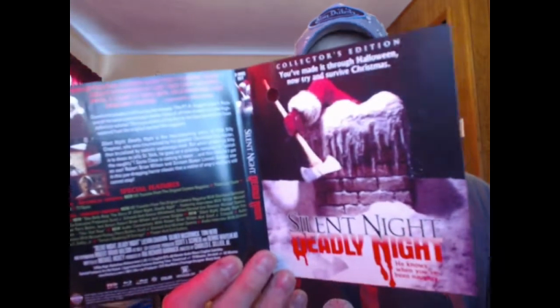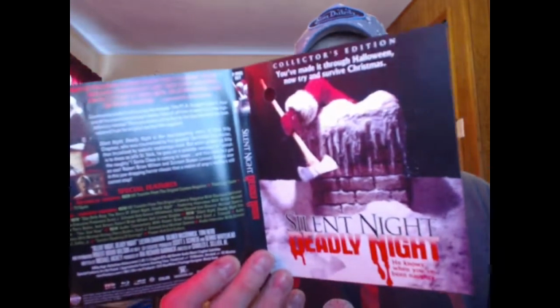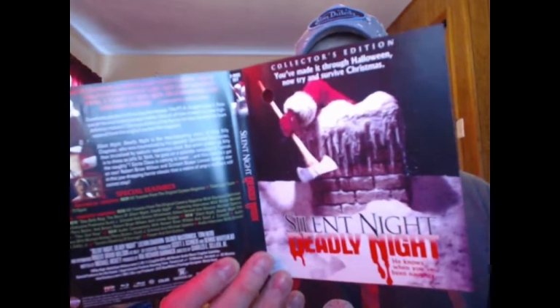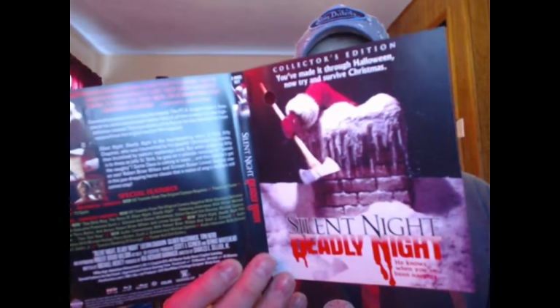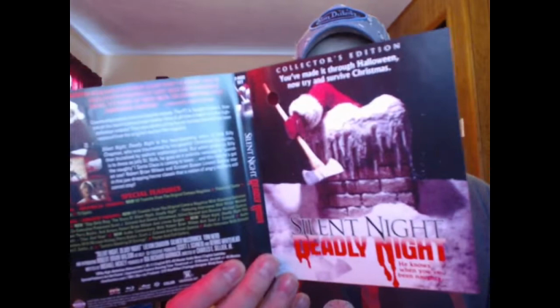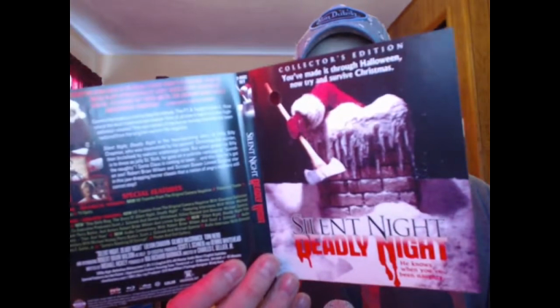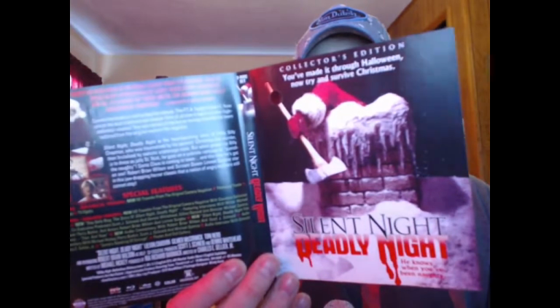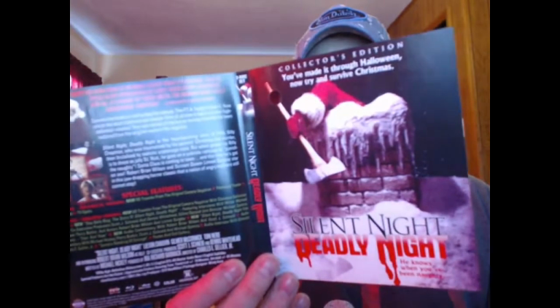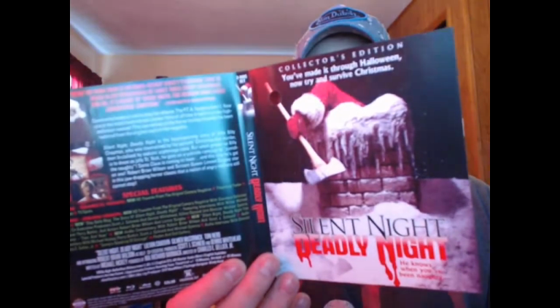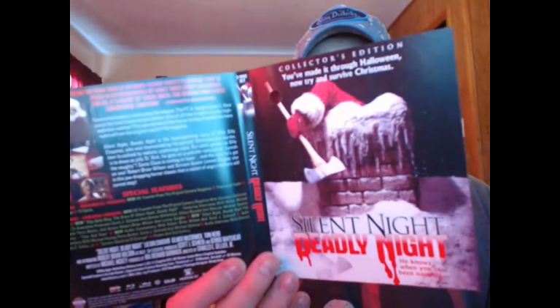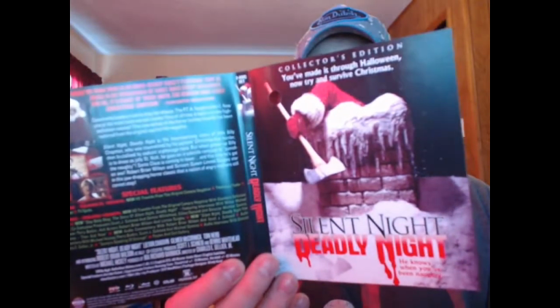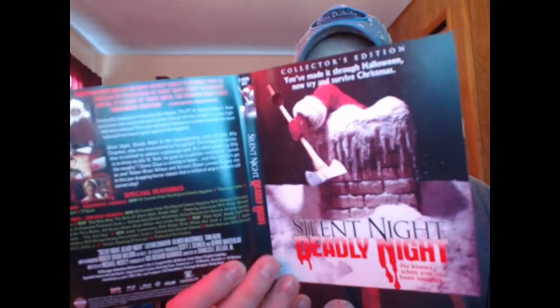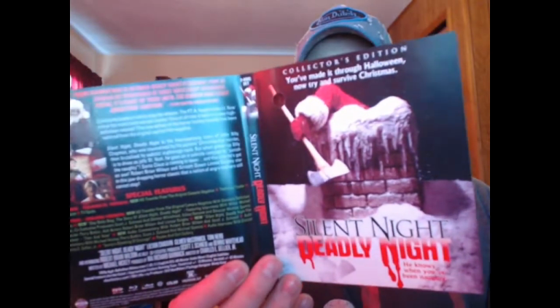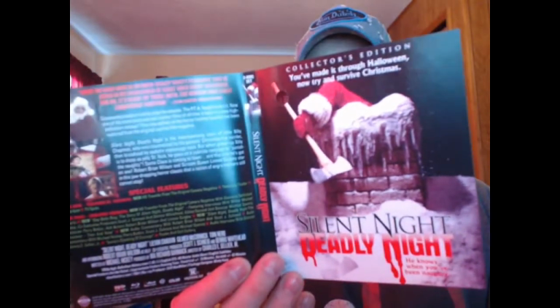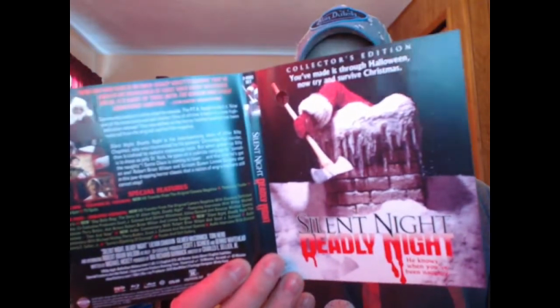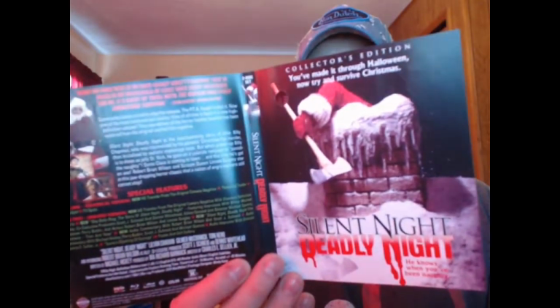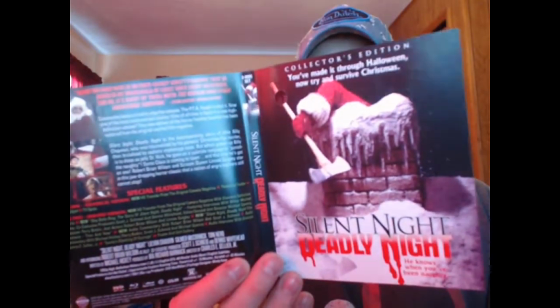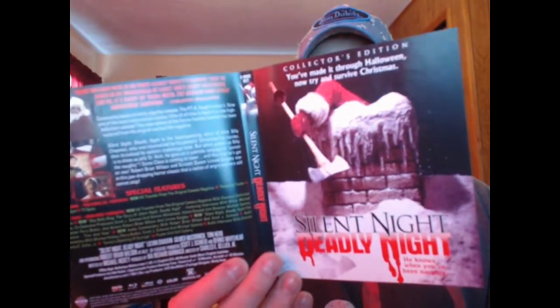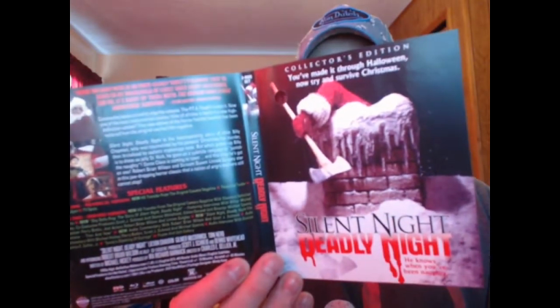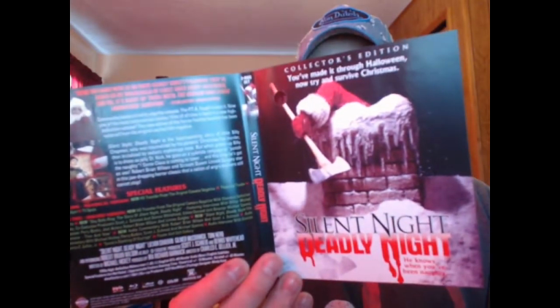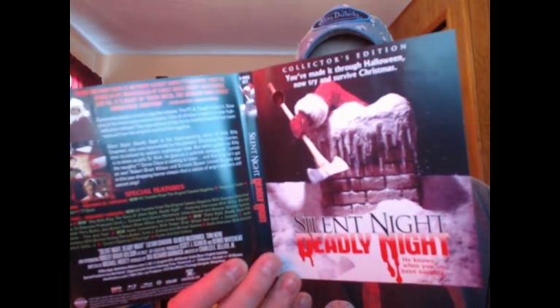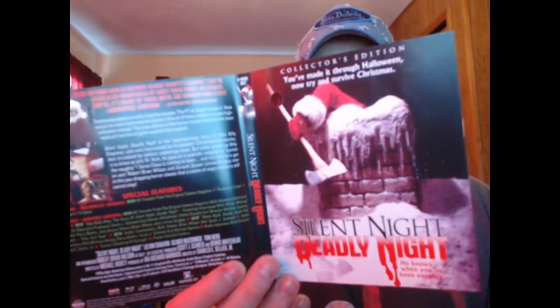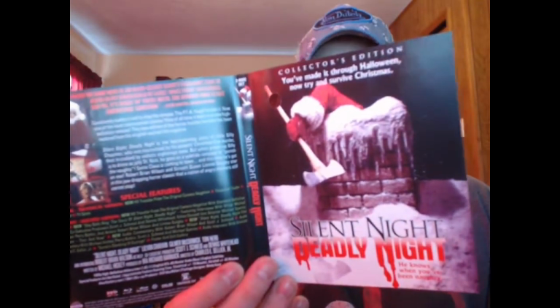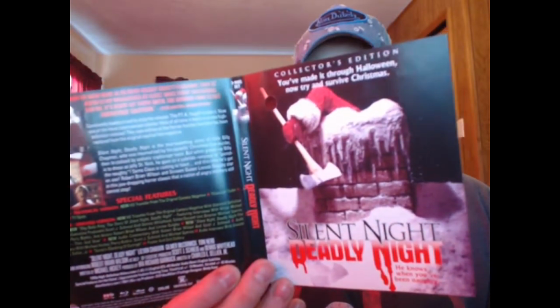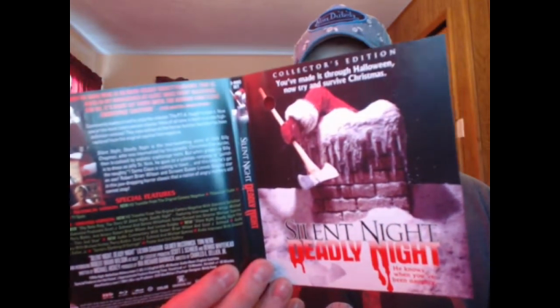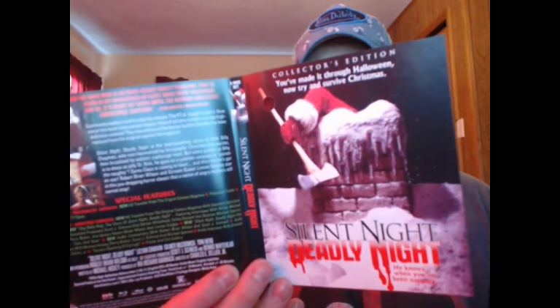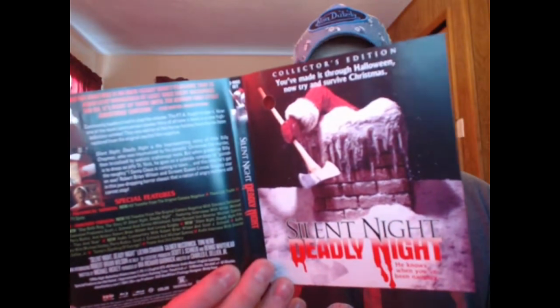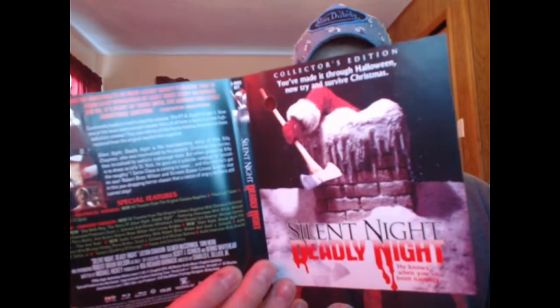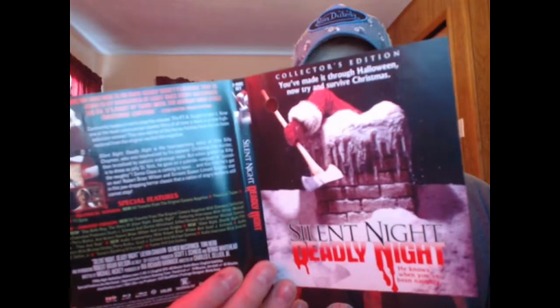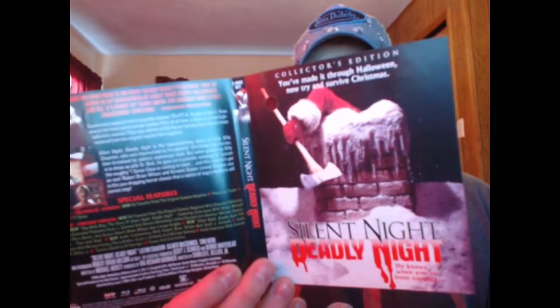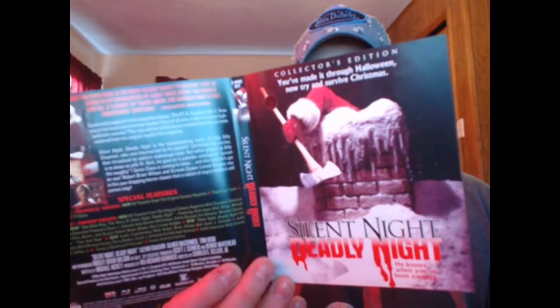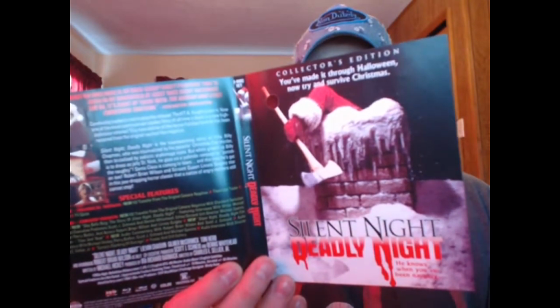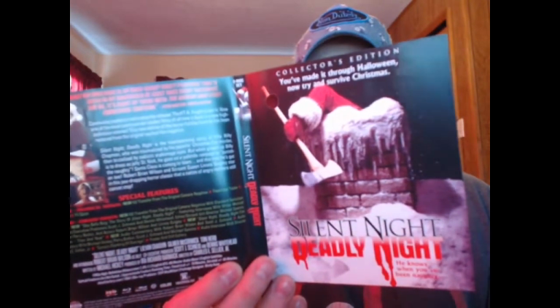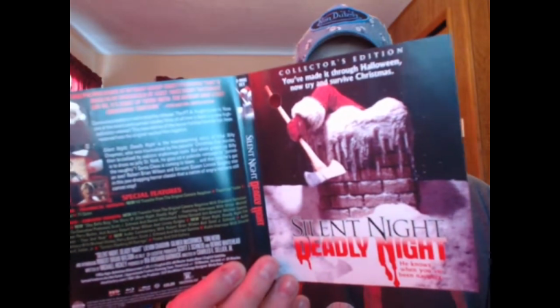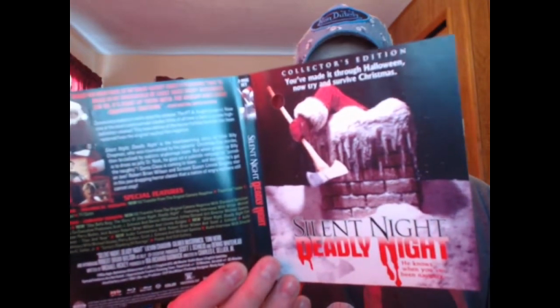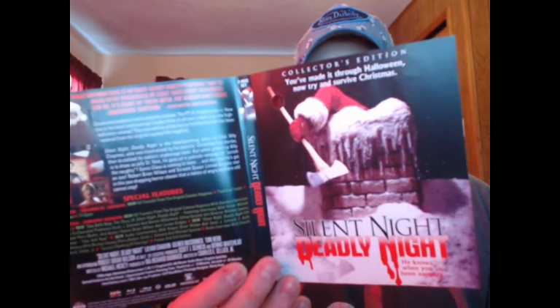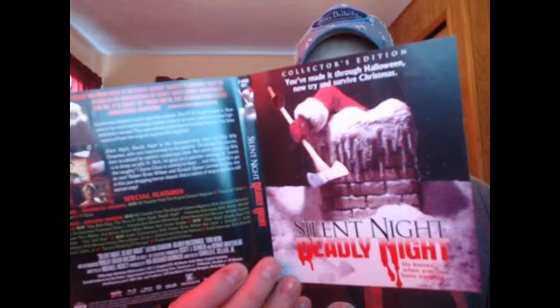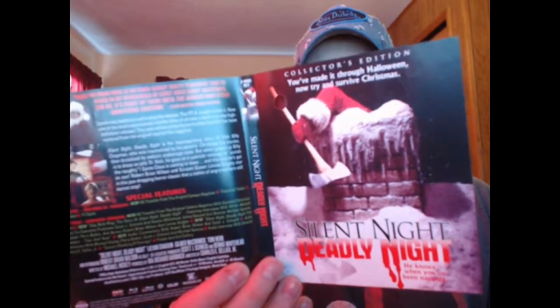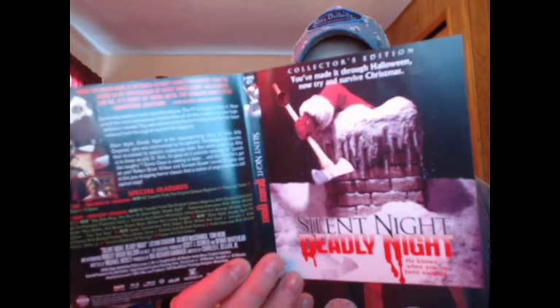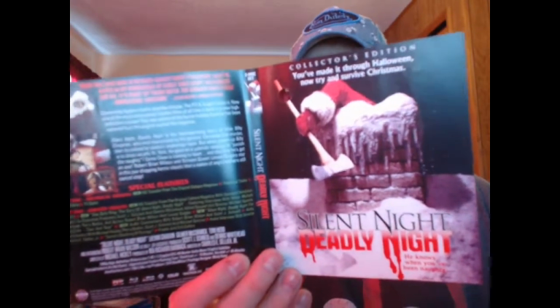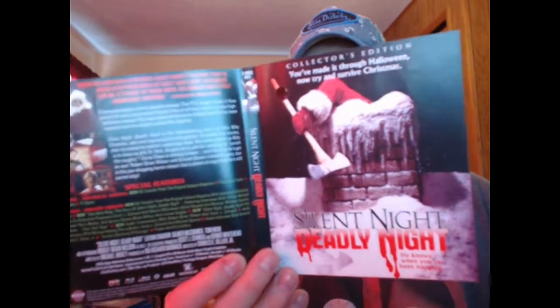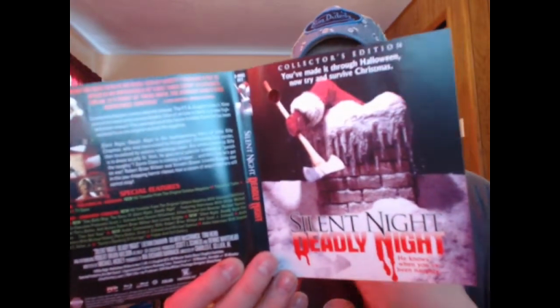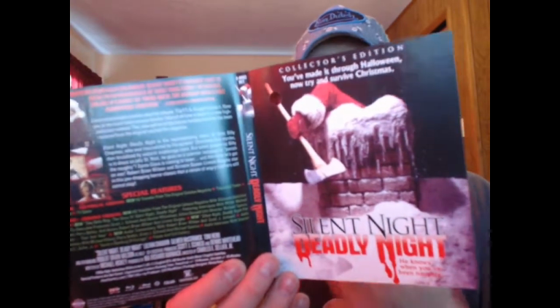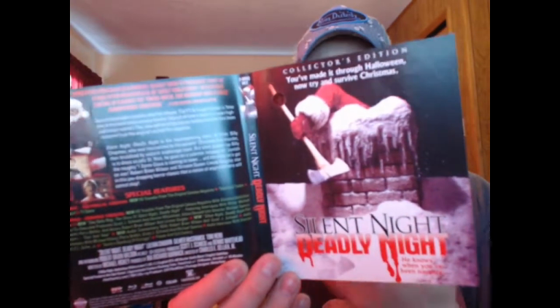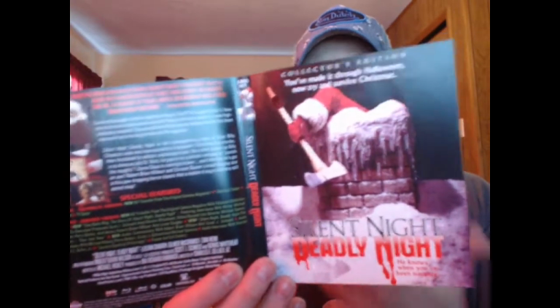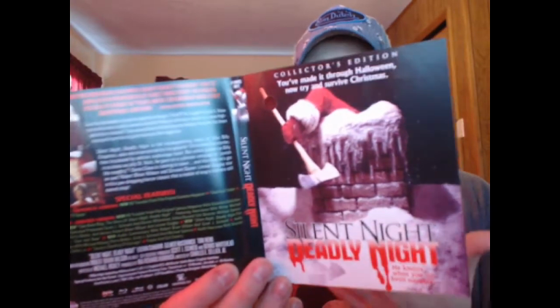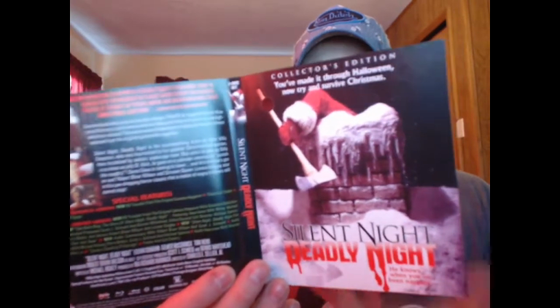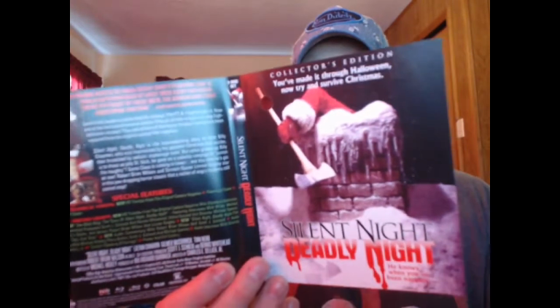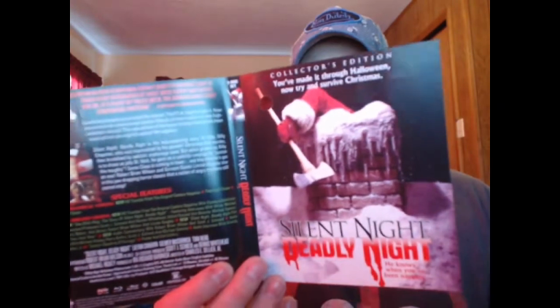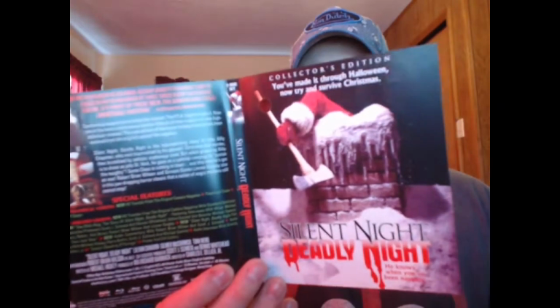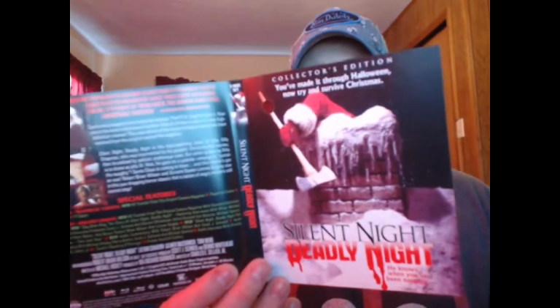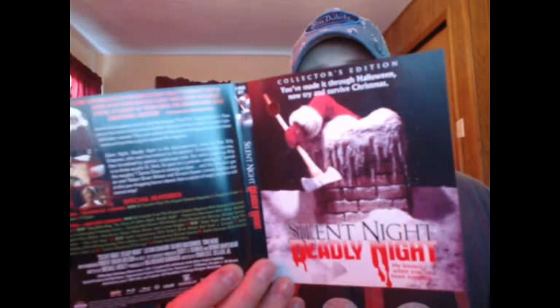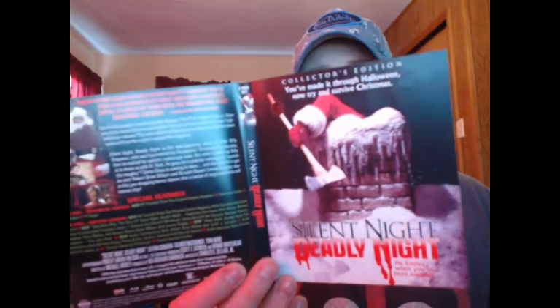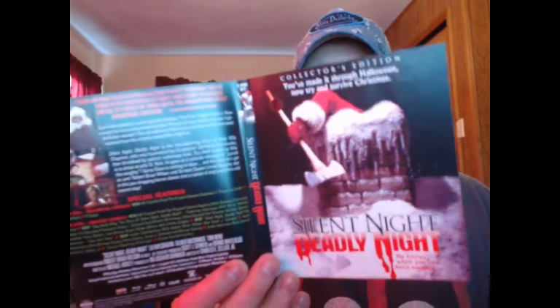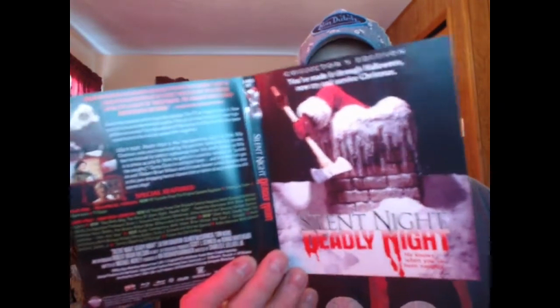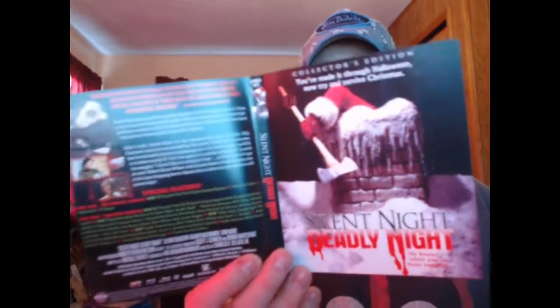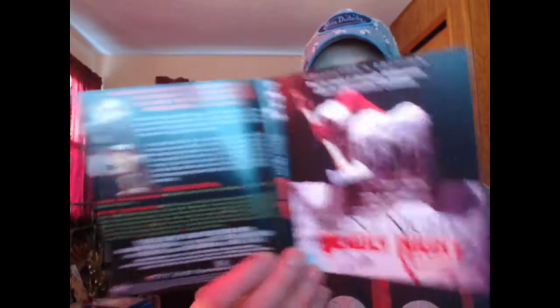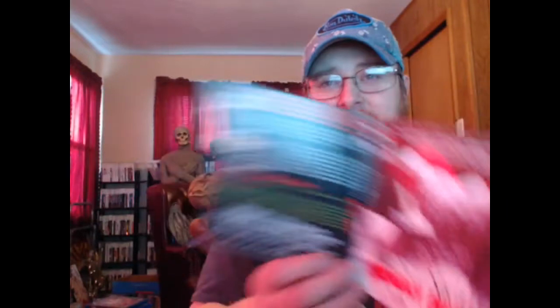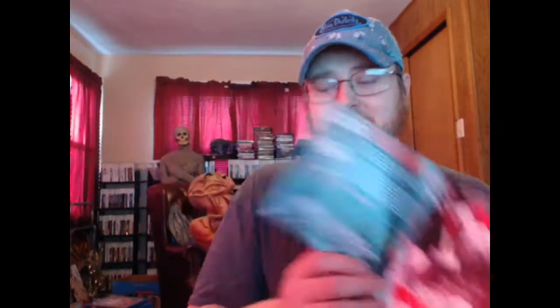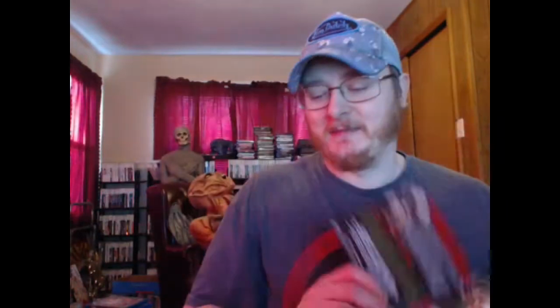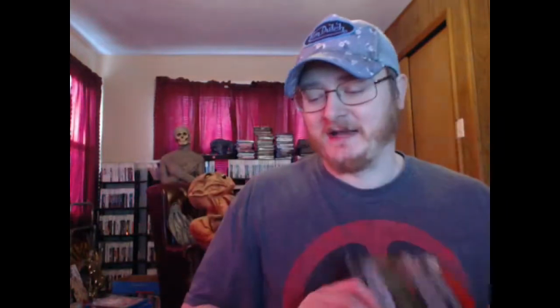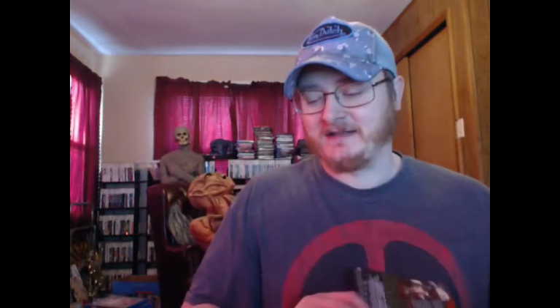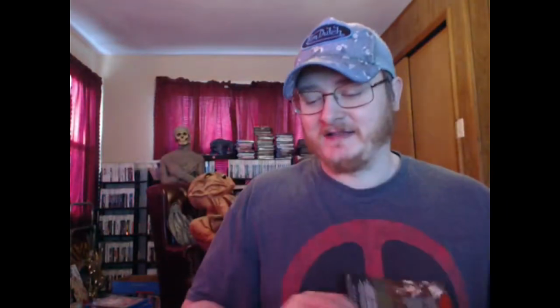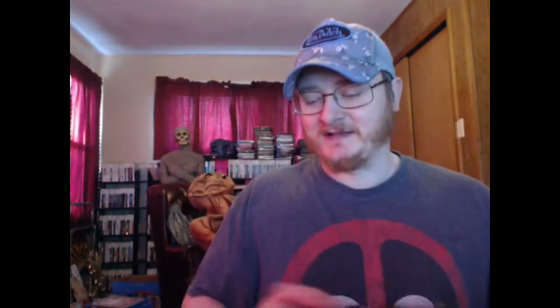I prefer that — I'm not a big fan of the commissioned art, but I know a lot of people do like it. But this is the version that I'll be displaying in my collection.